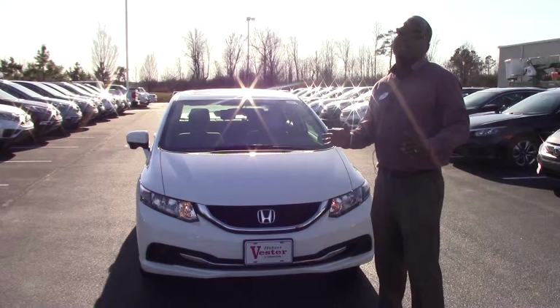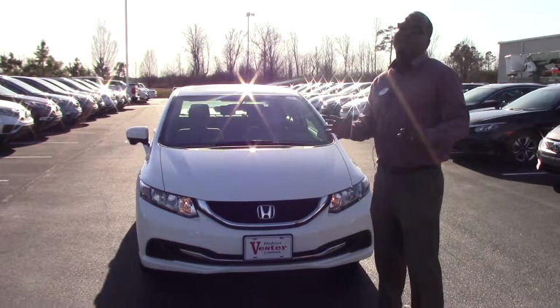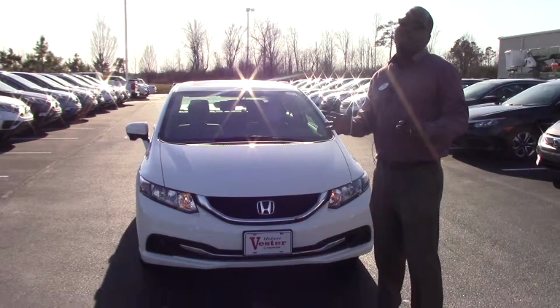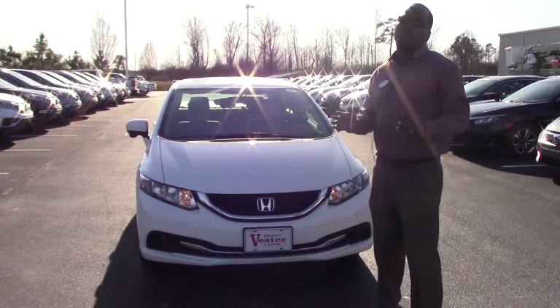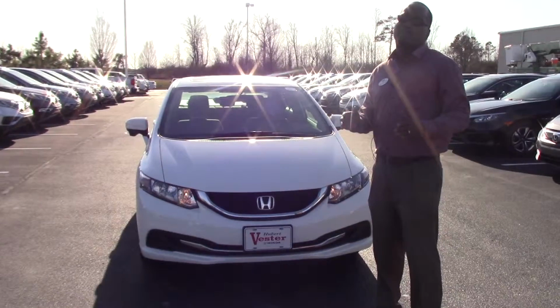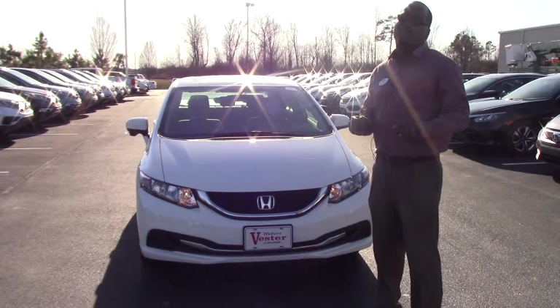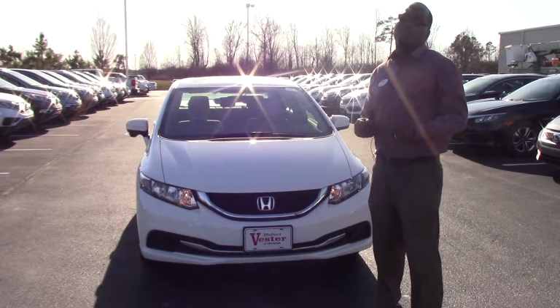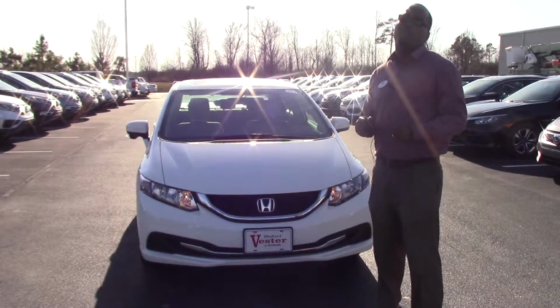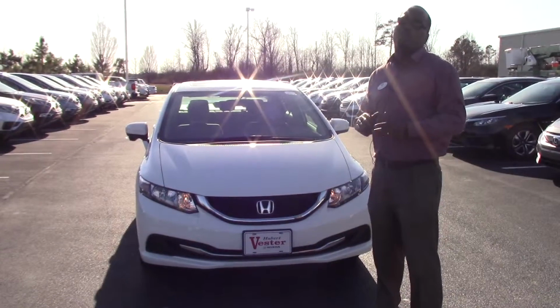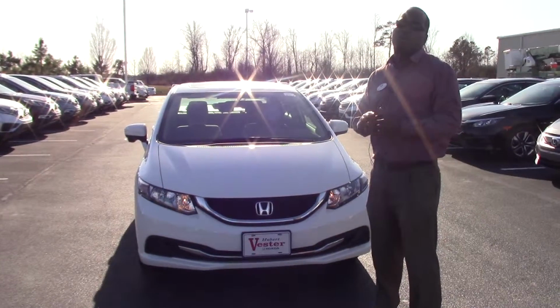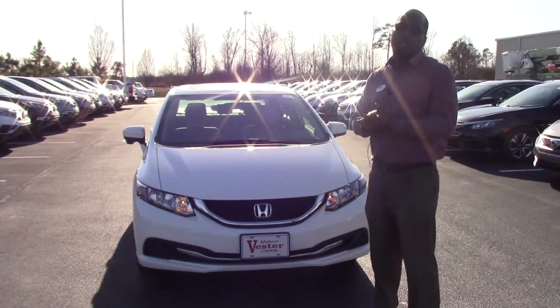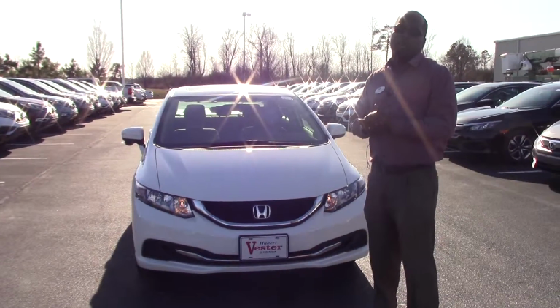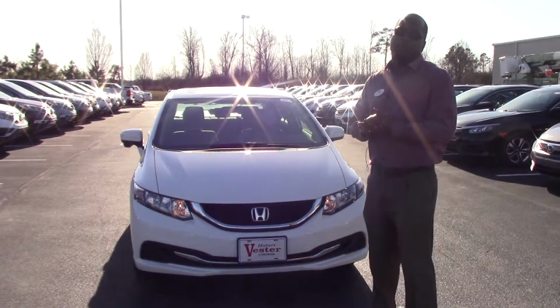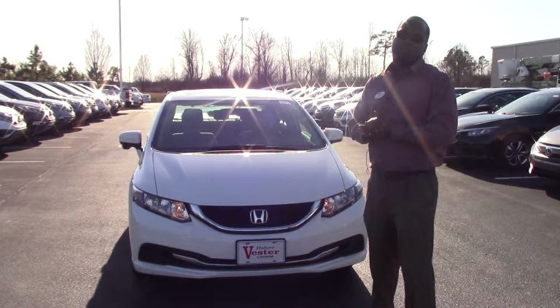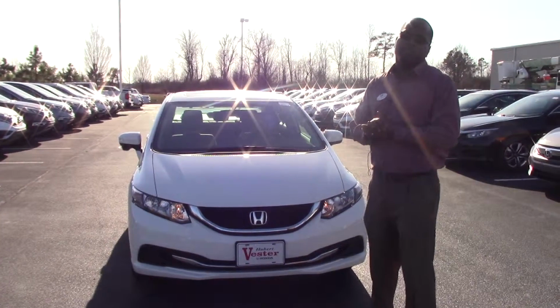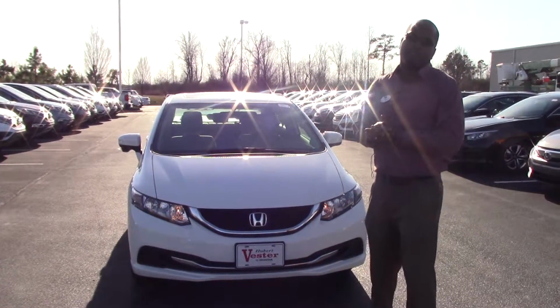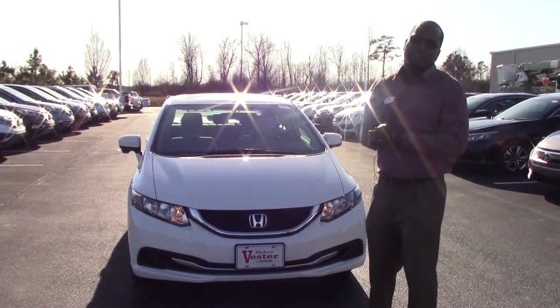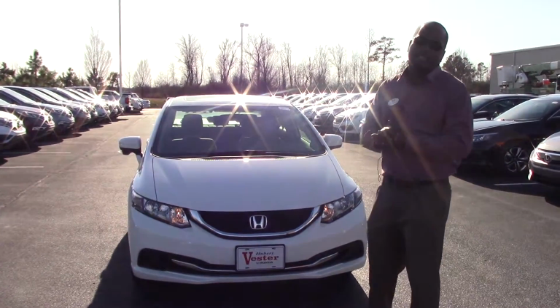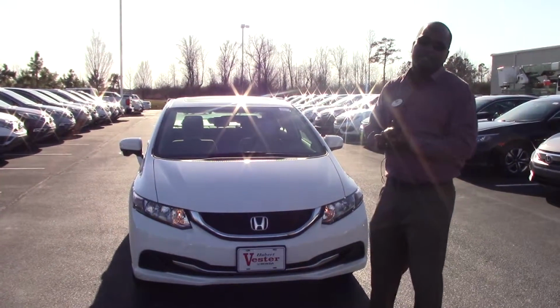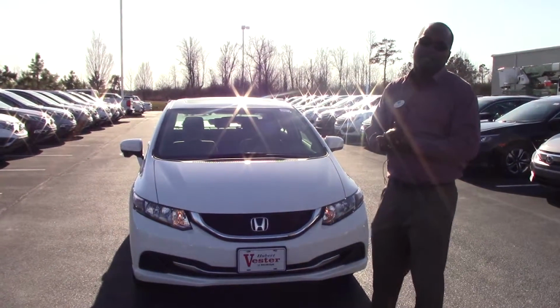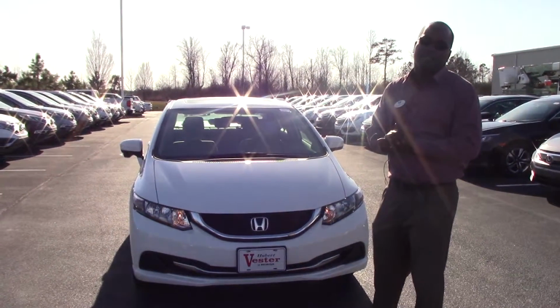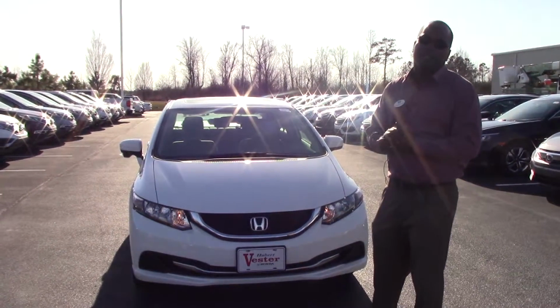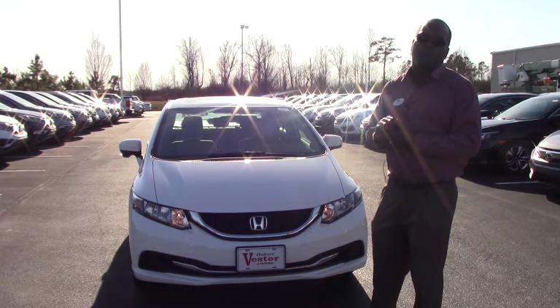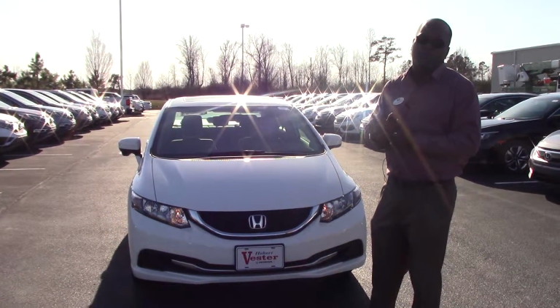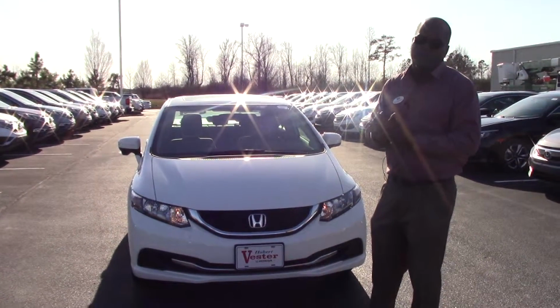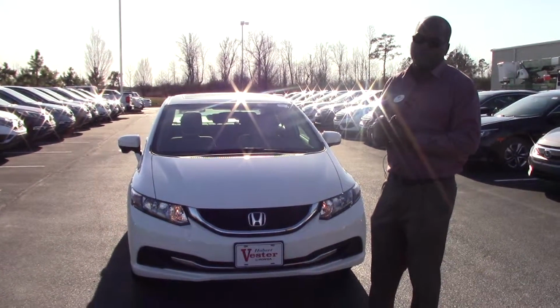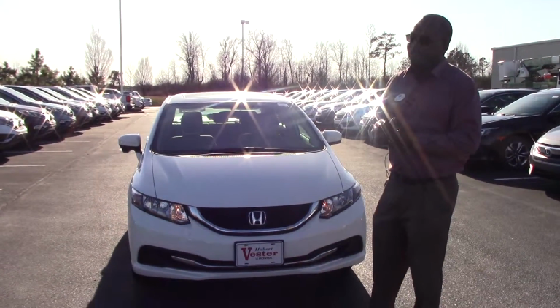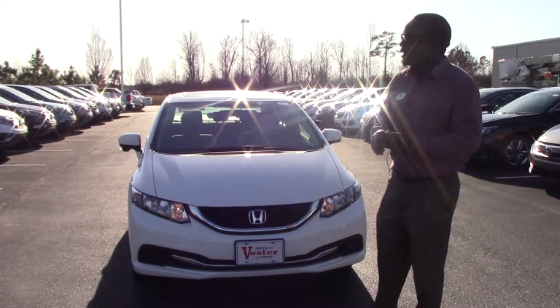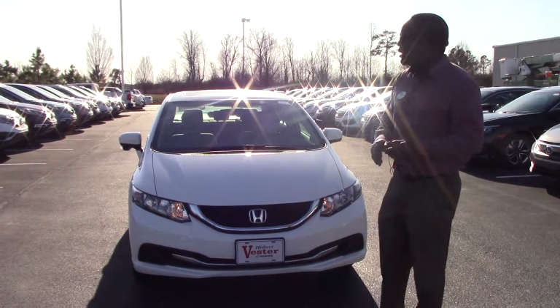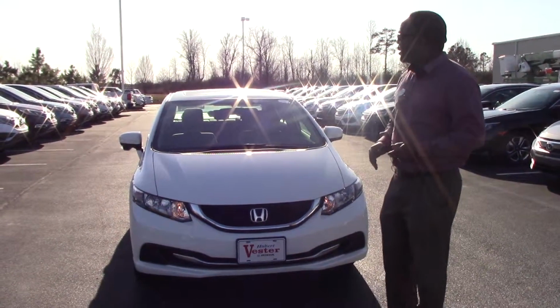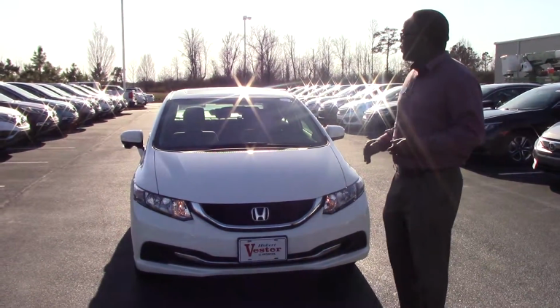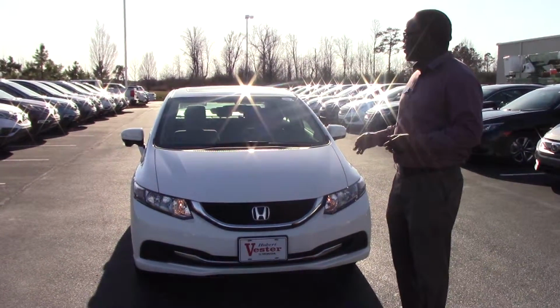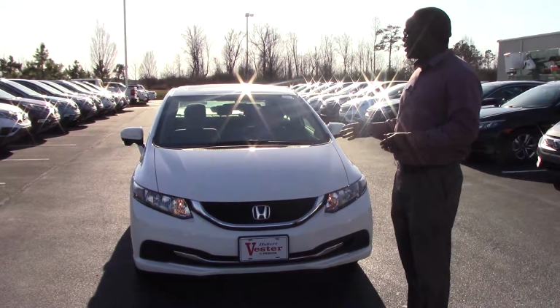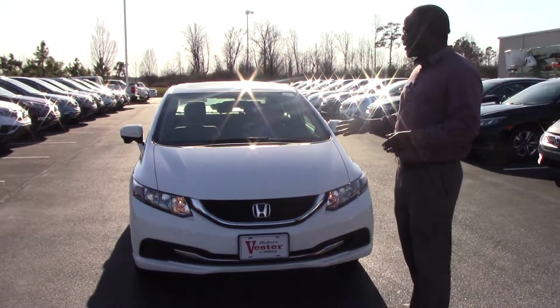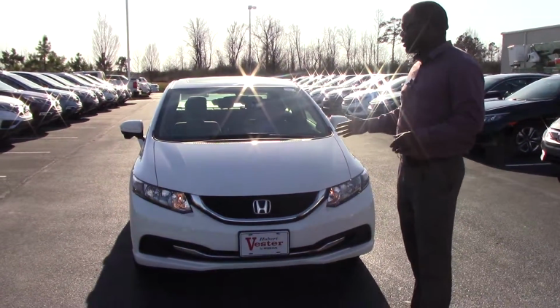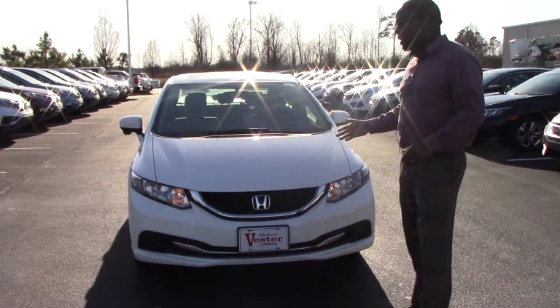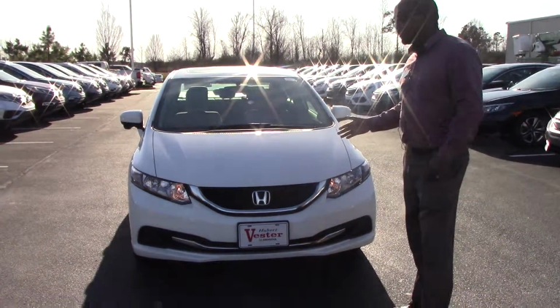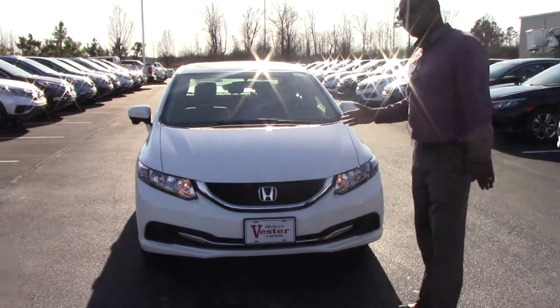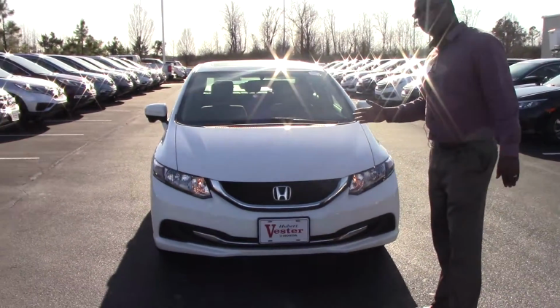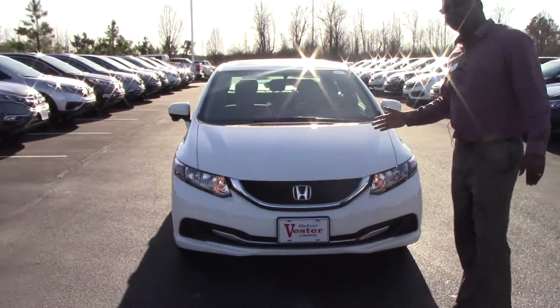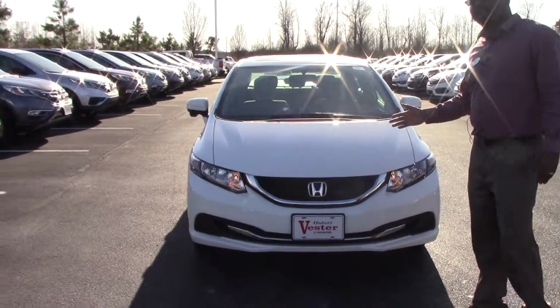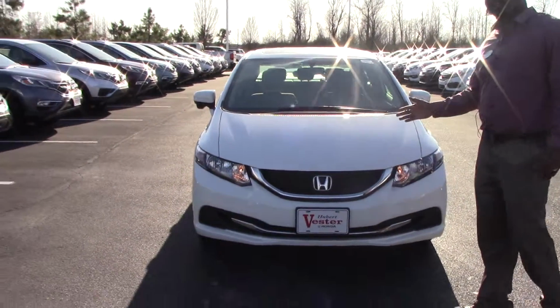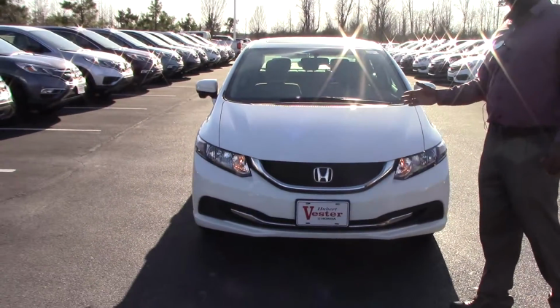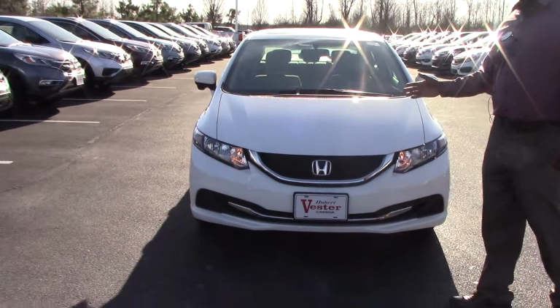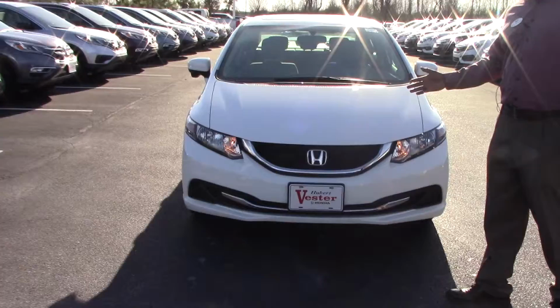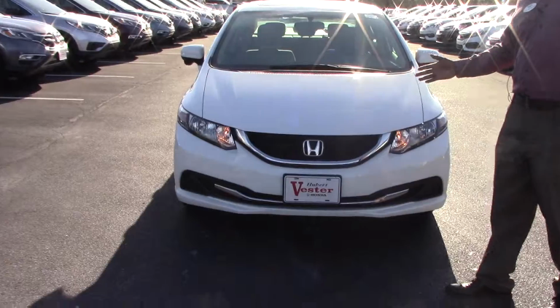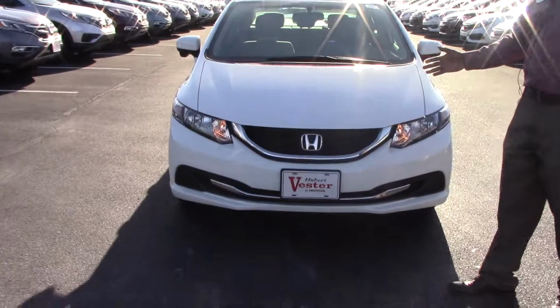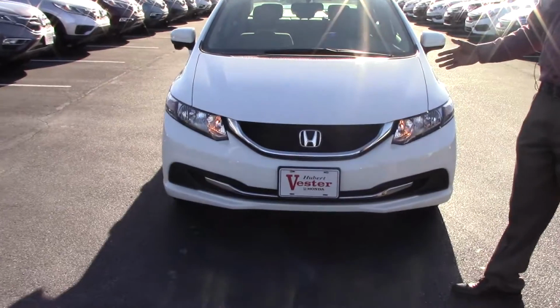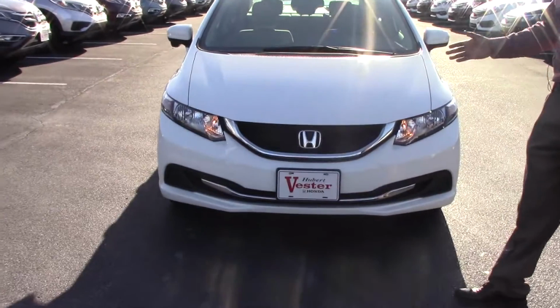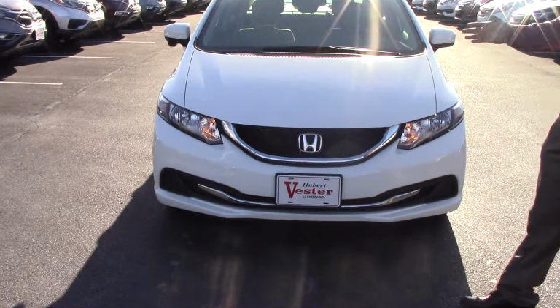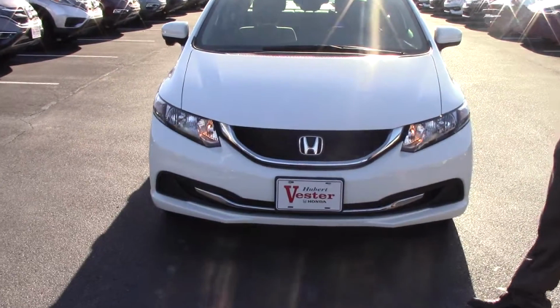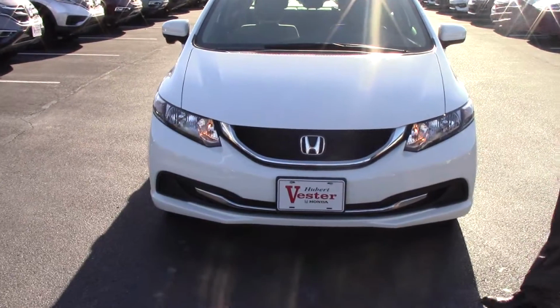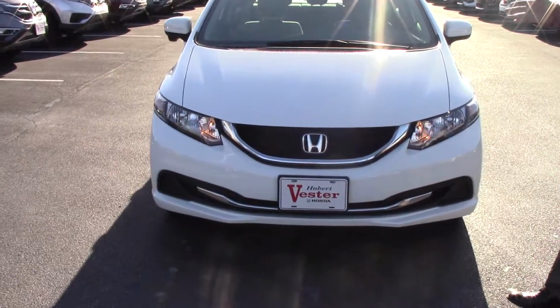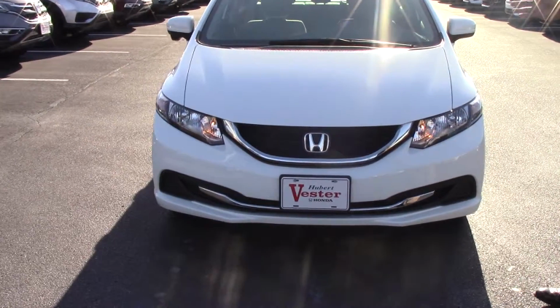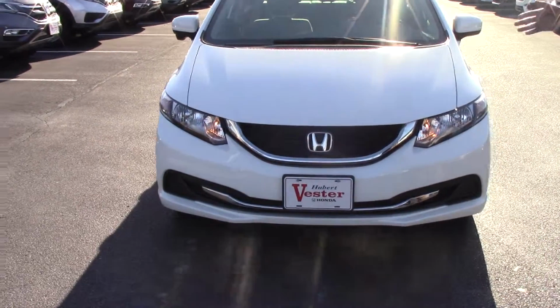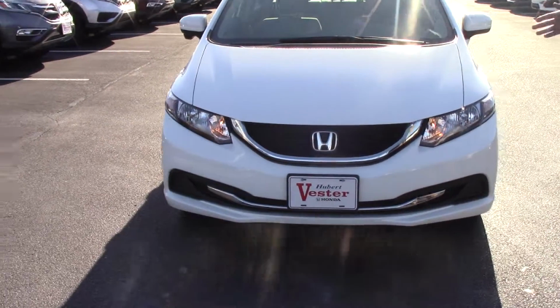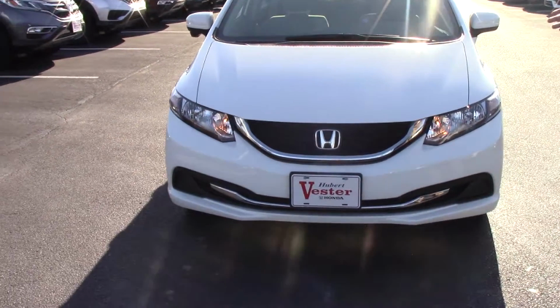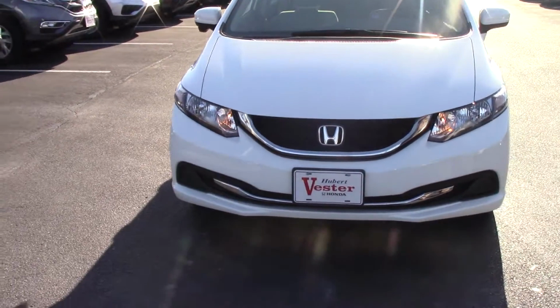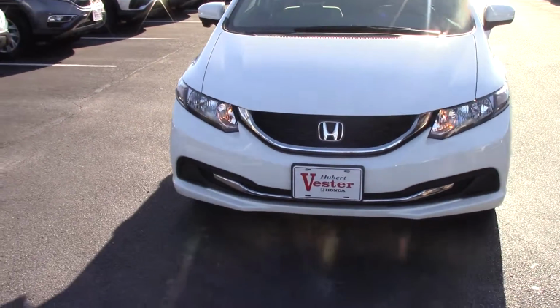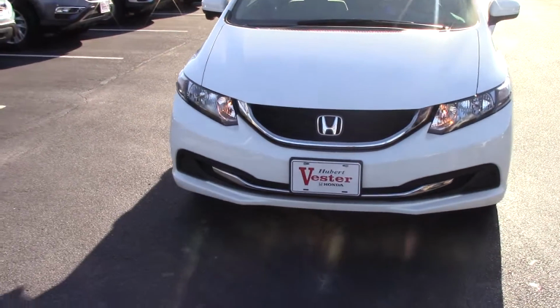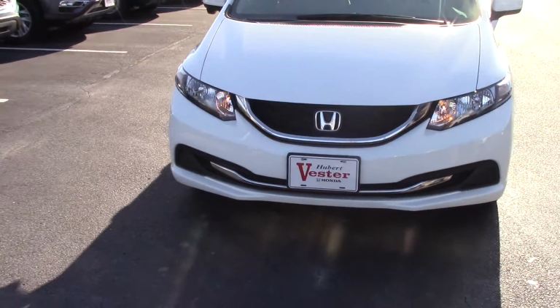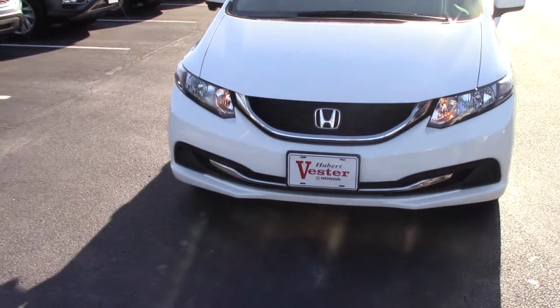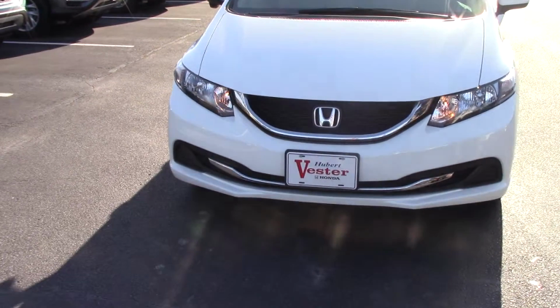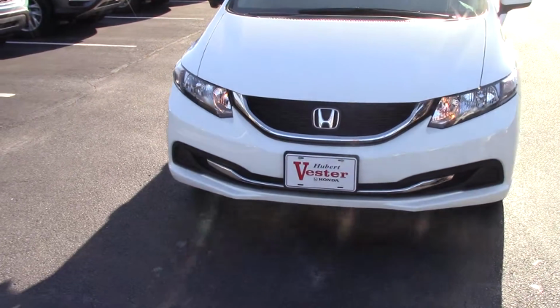Hi folks, my name is Roy Edwards, you're at Honda and Wilson. I want to tell you about this 2015 Honda Civic EX model.